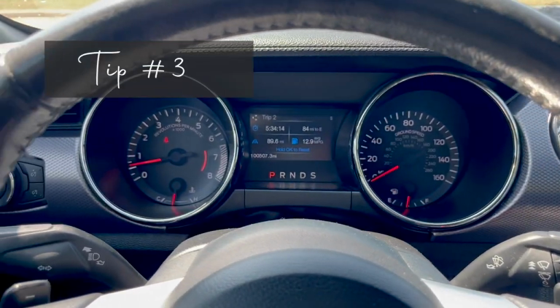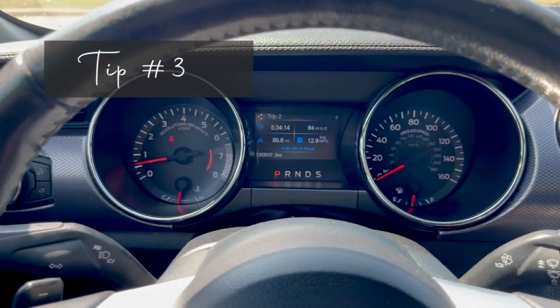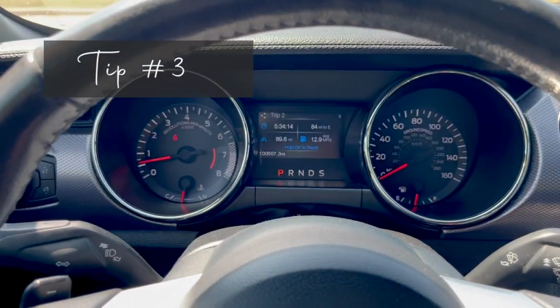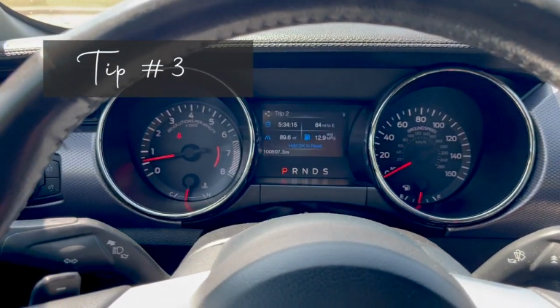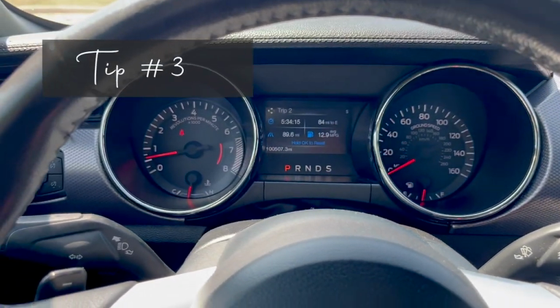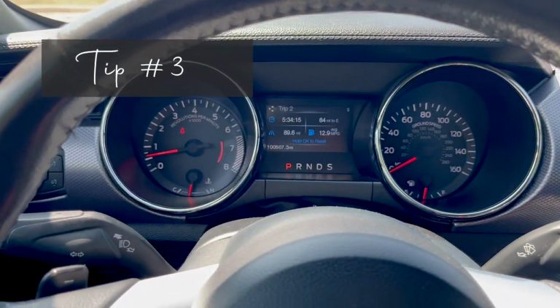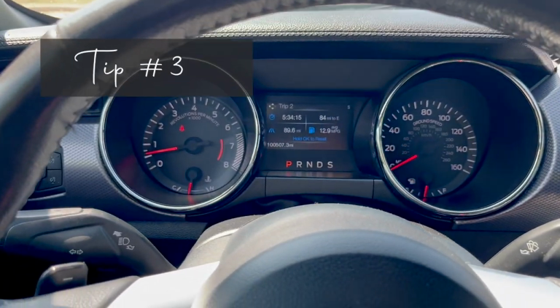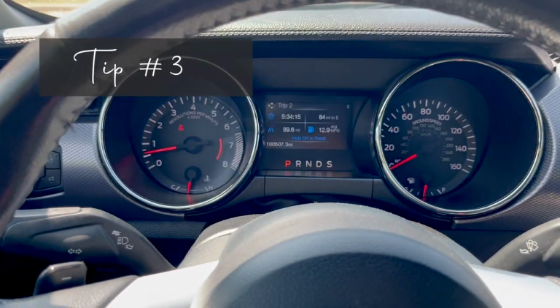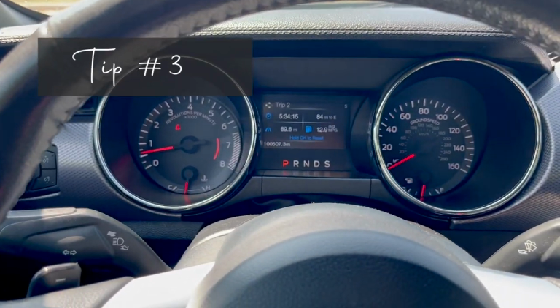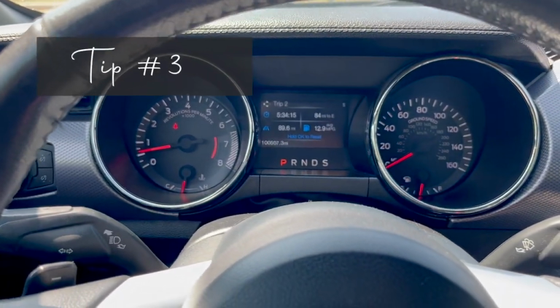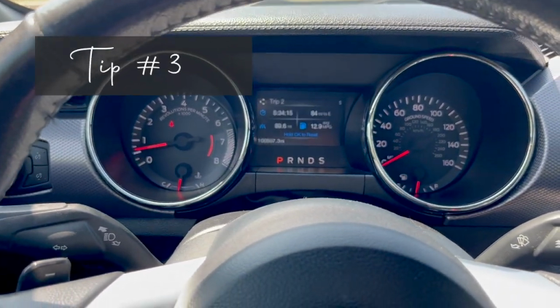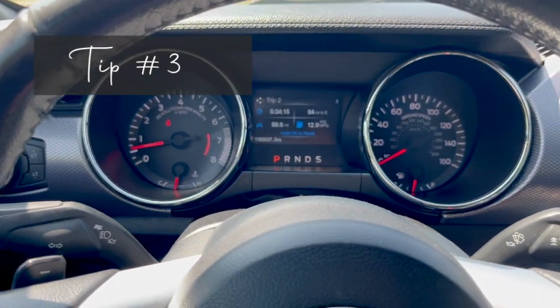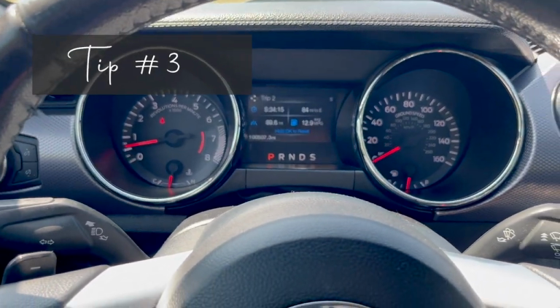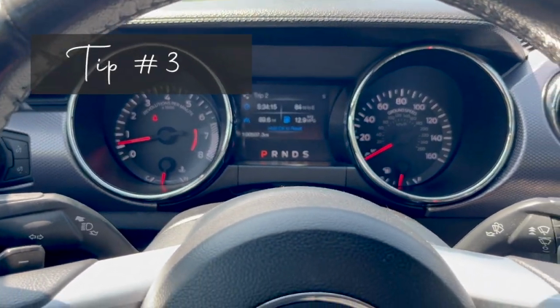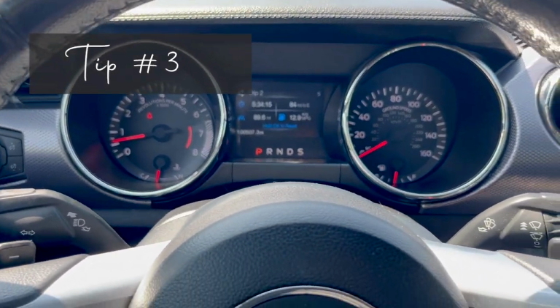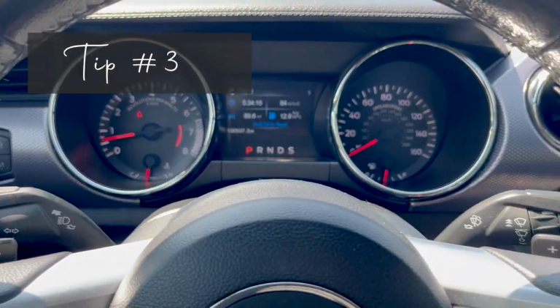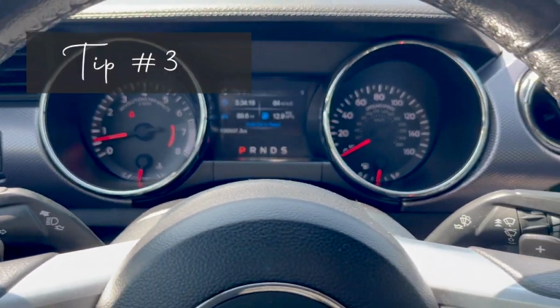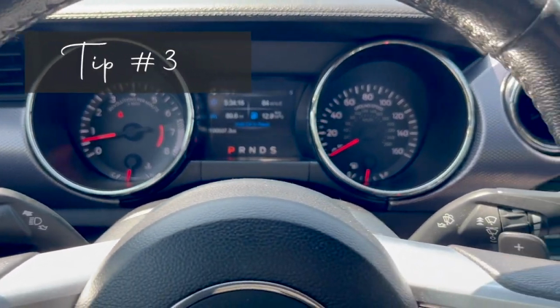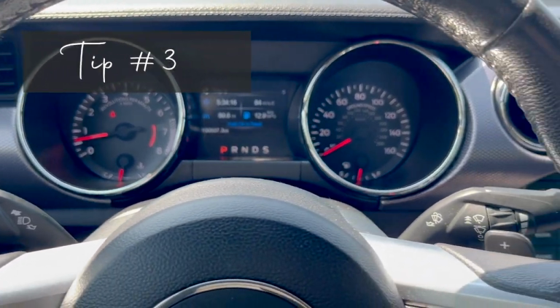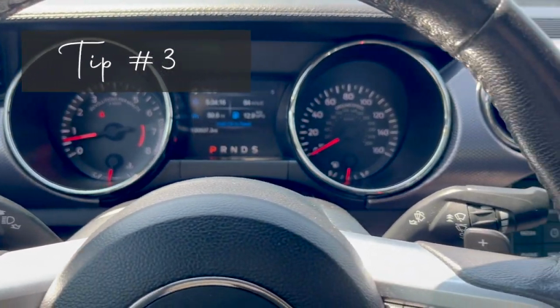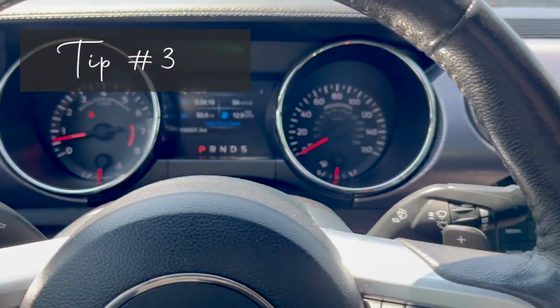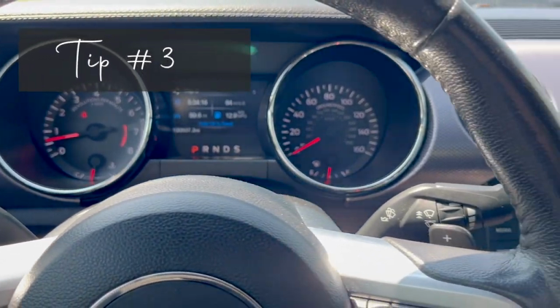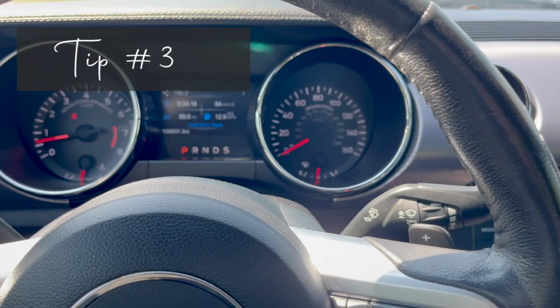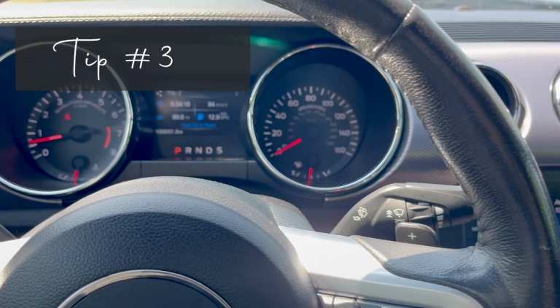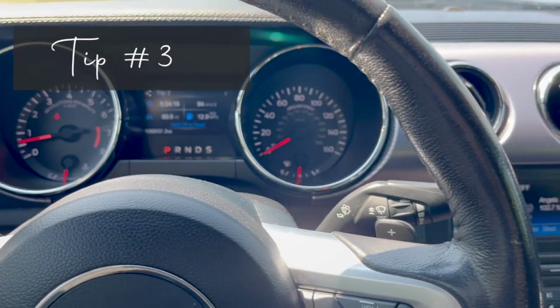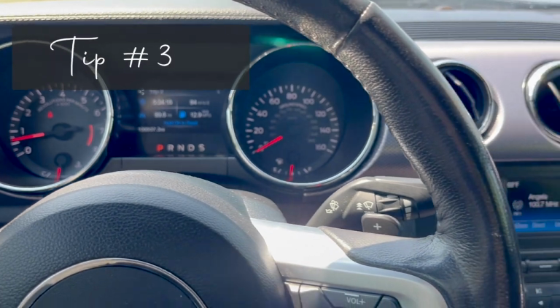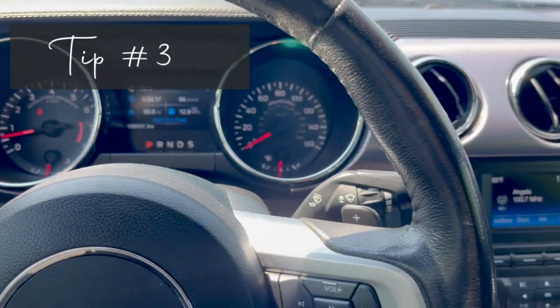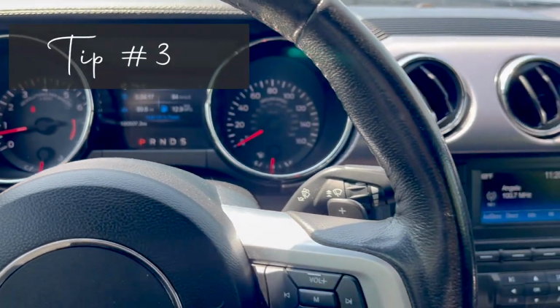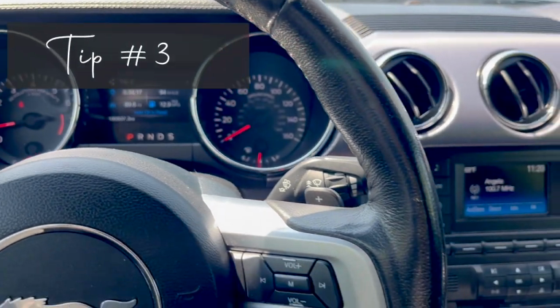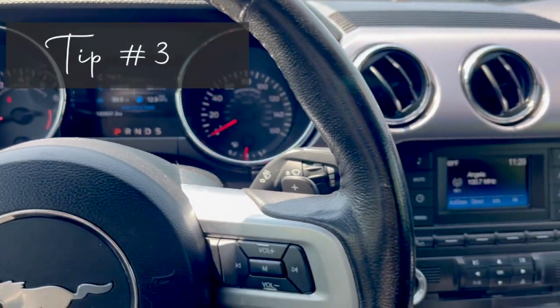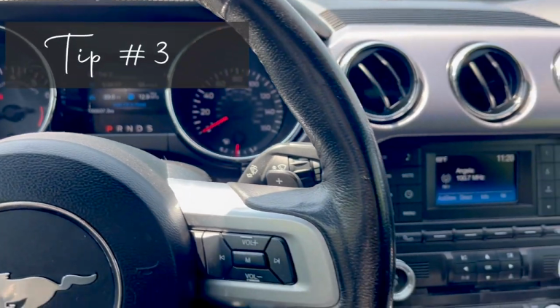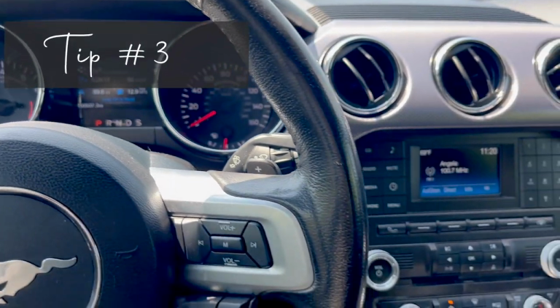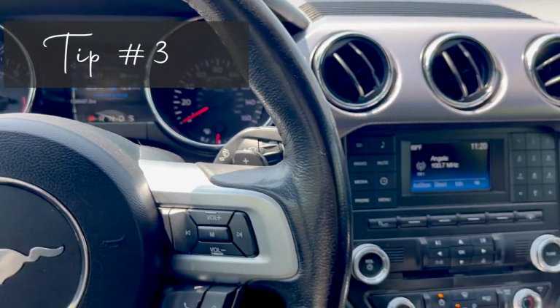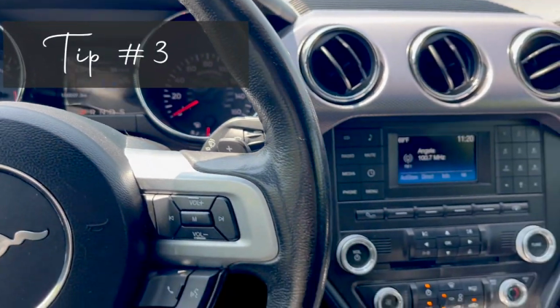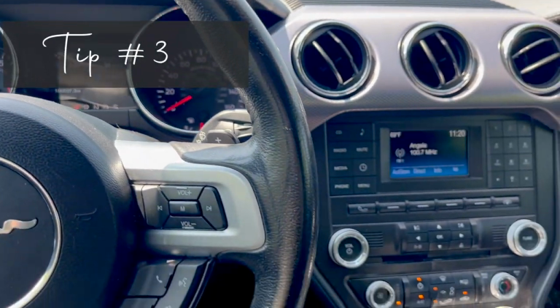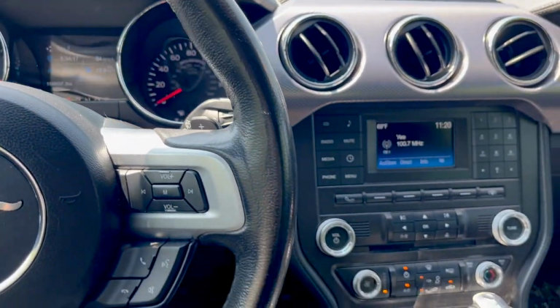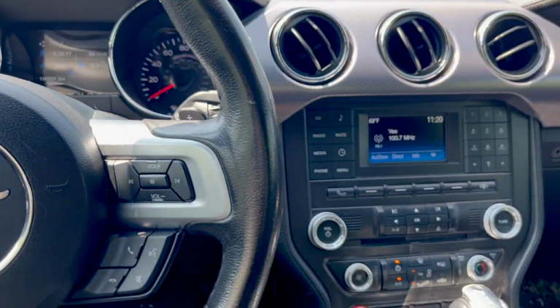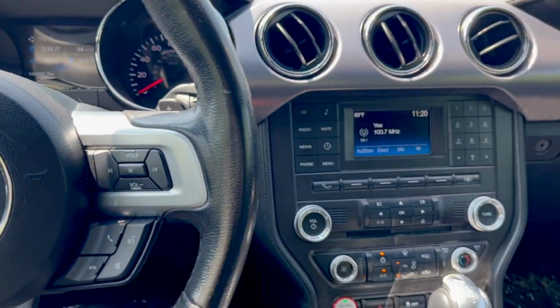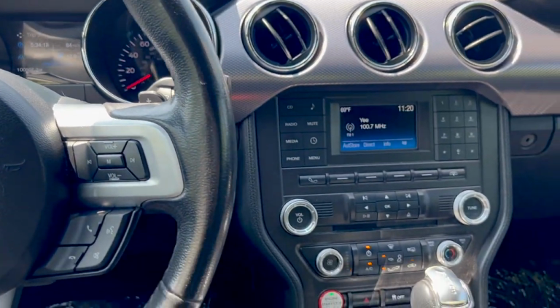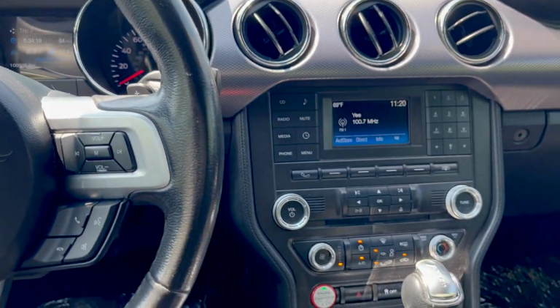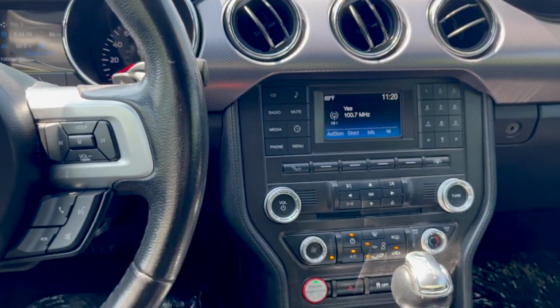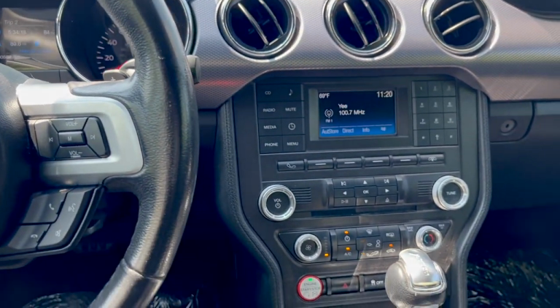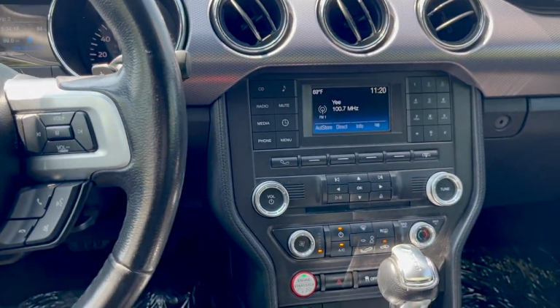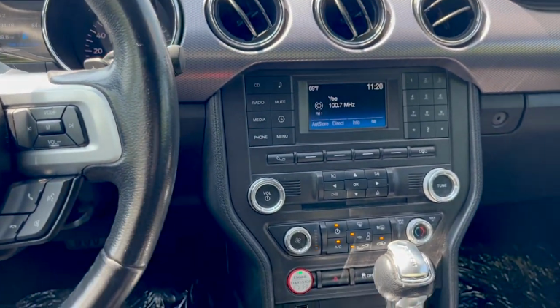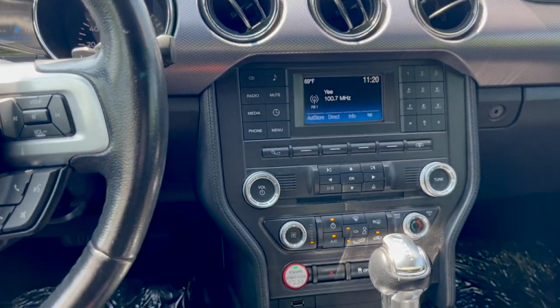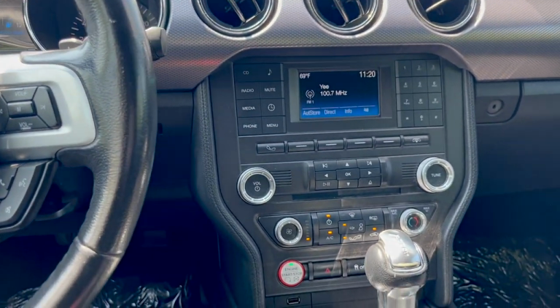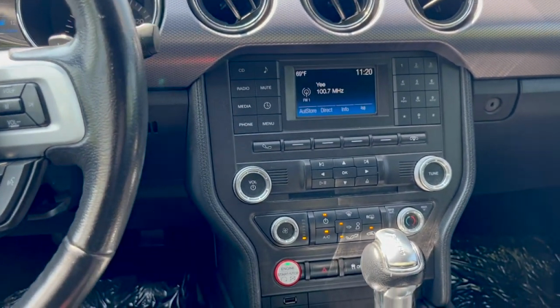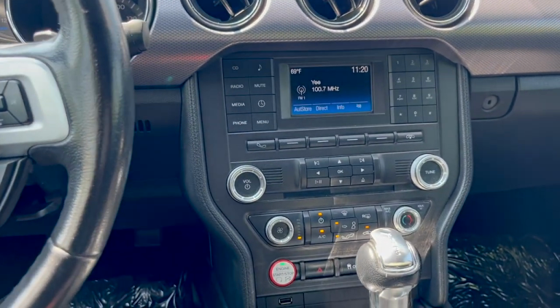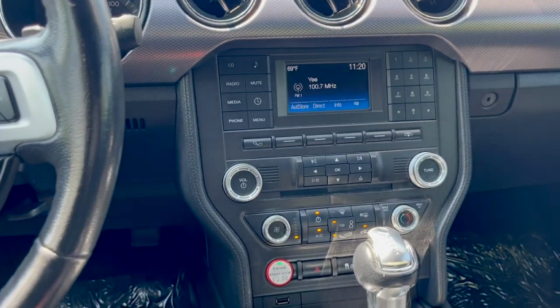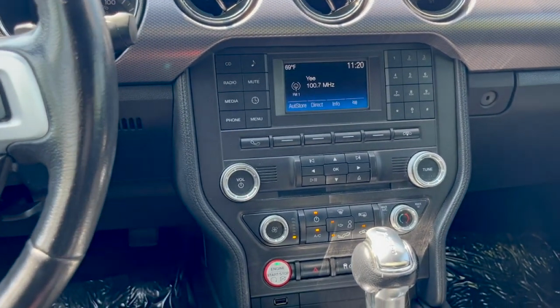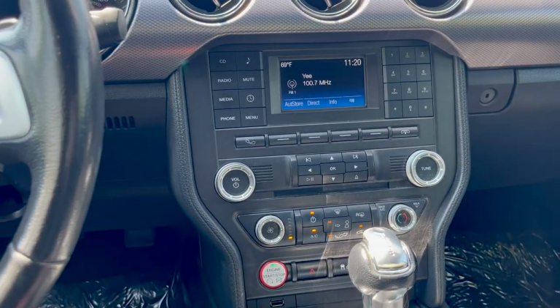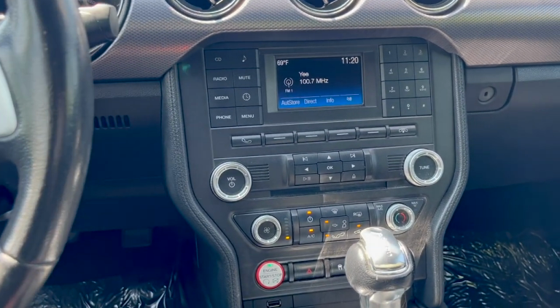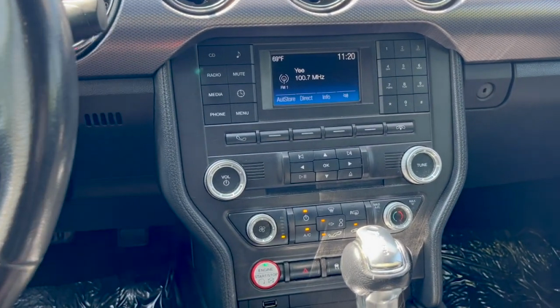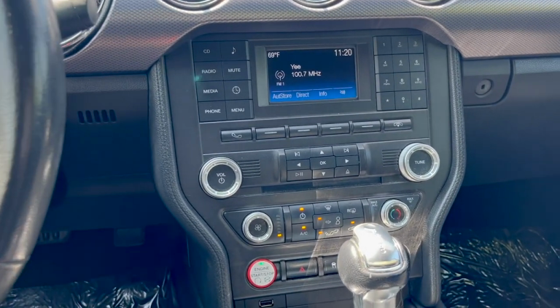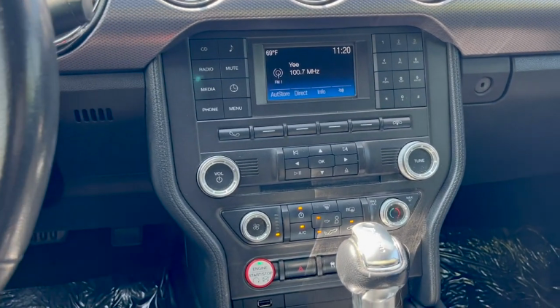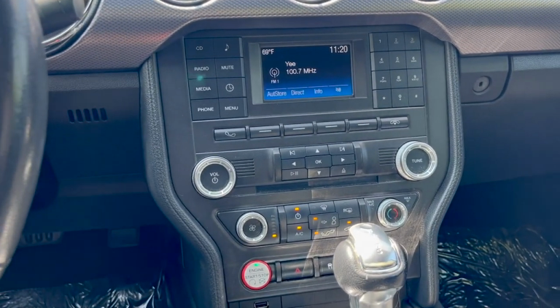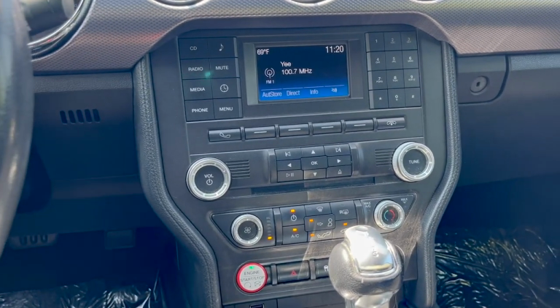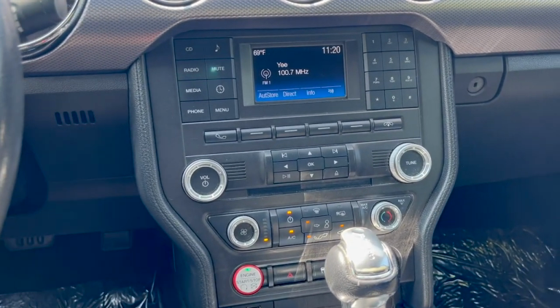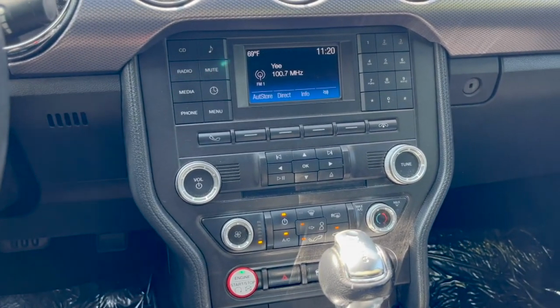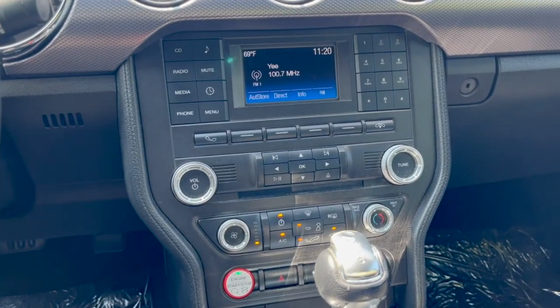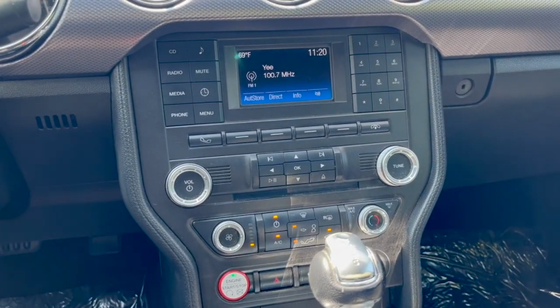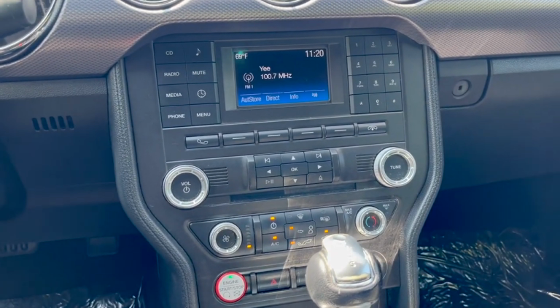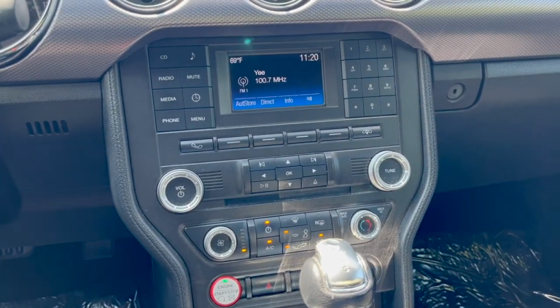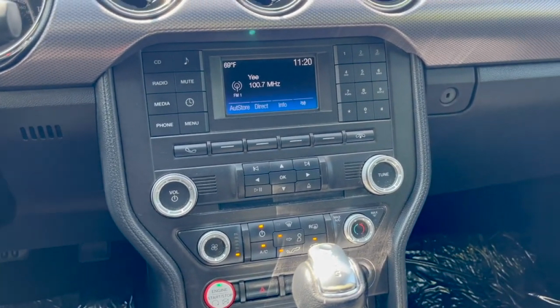Test out the air conditioning and climate controls to see how well the air flows and how quickly the car heats up or cools down.